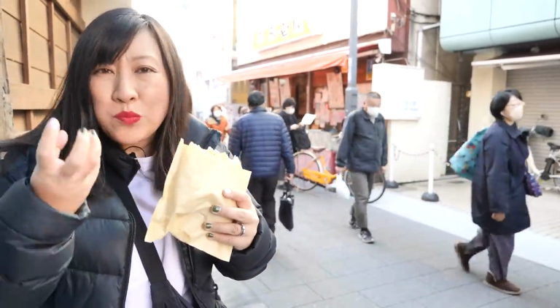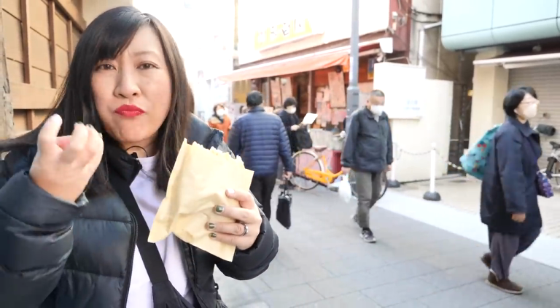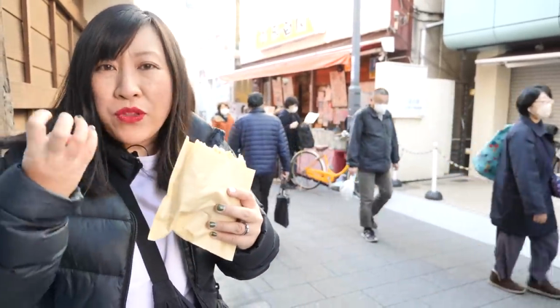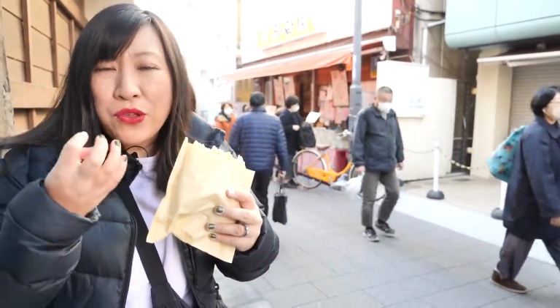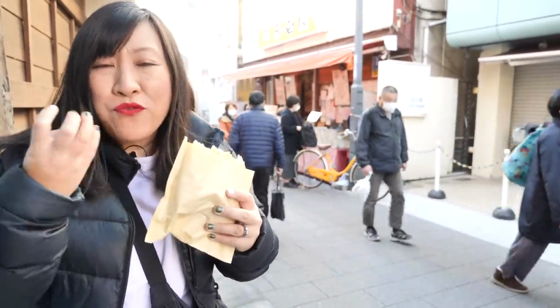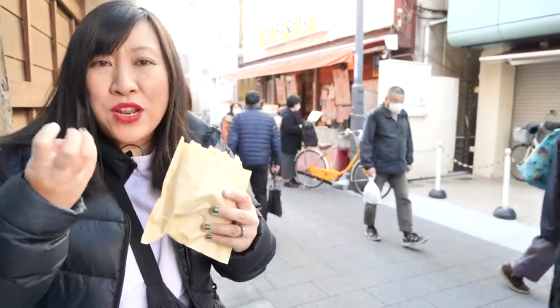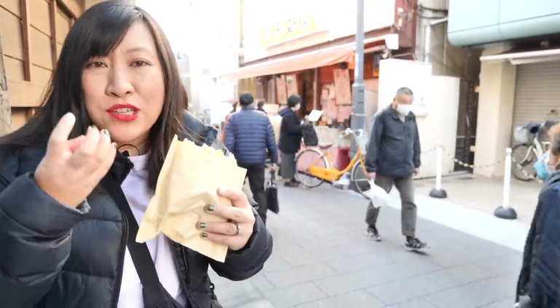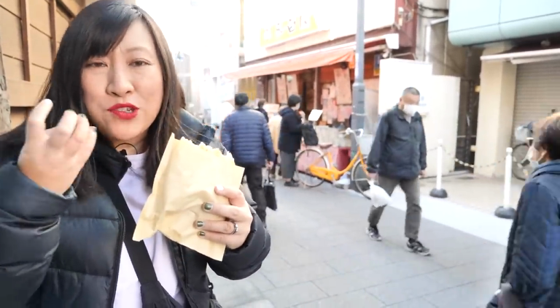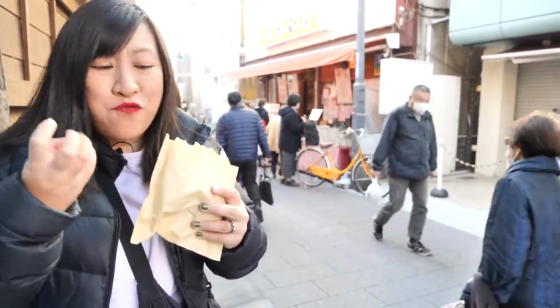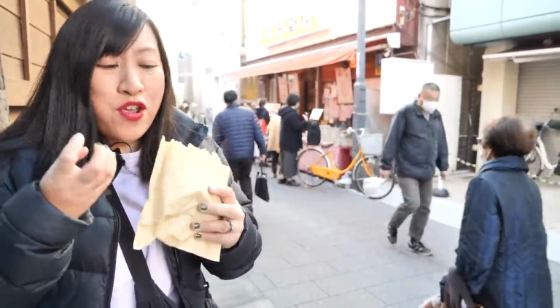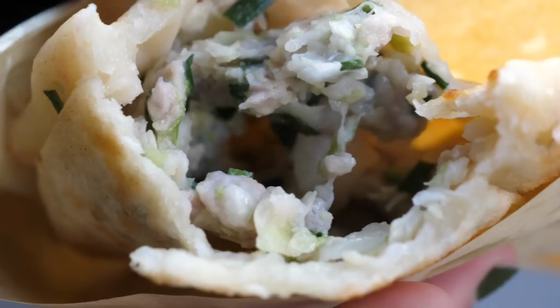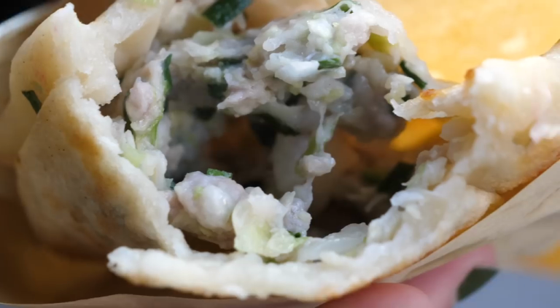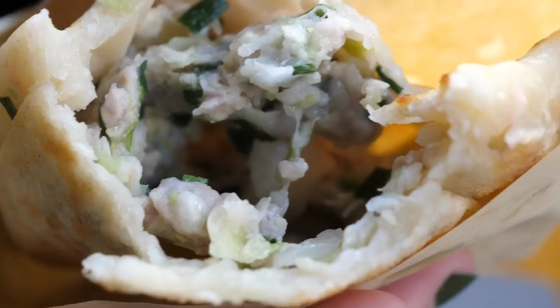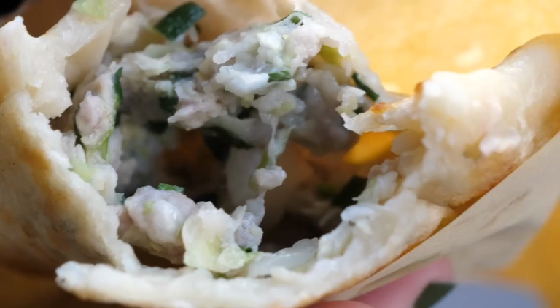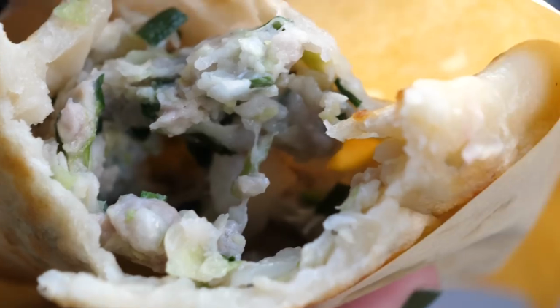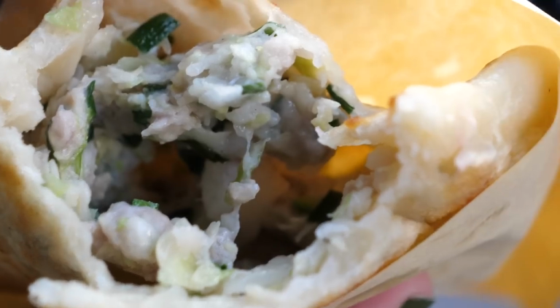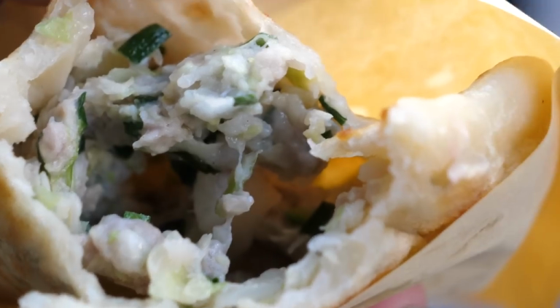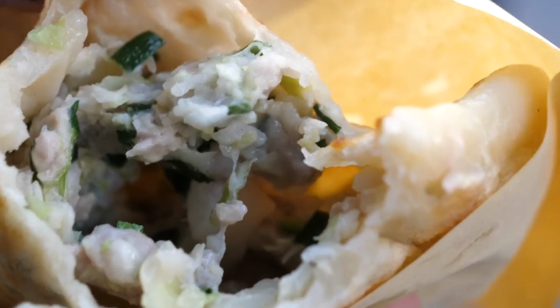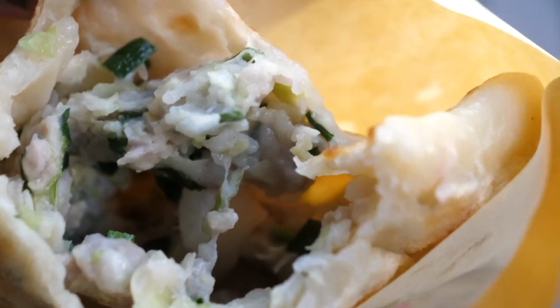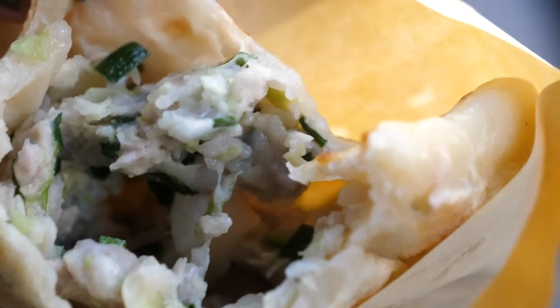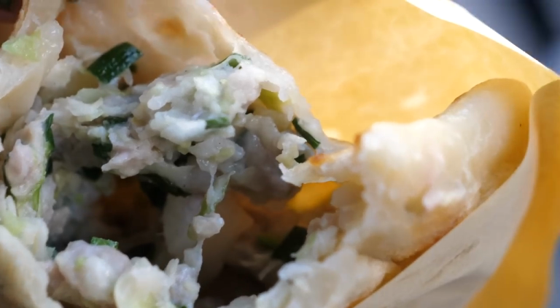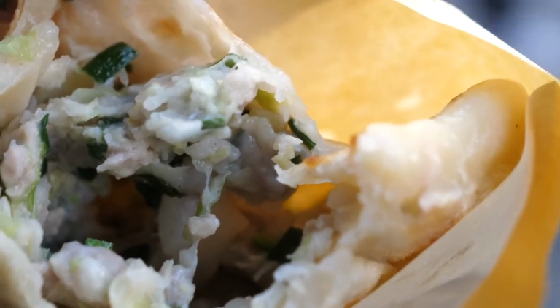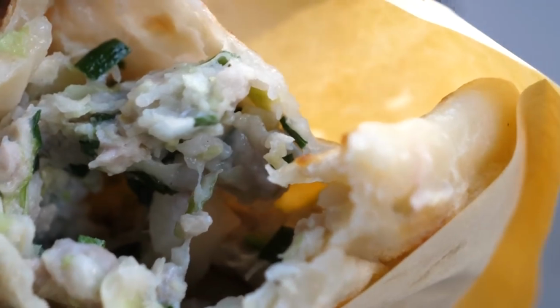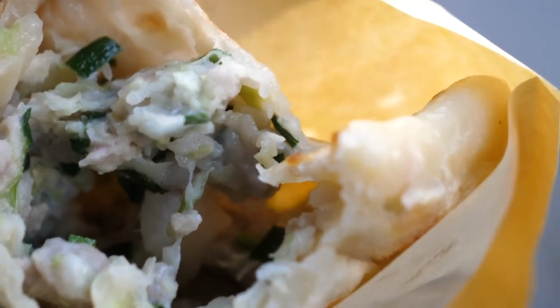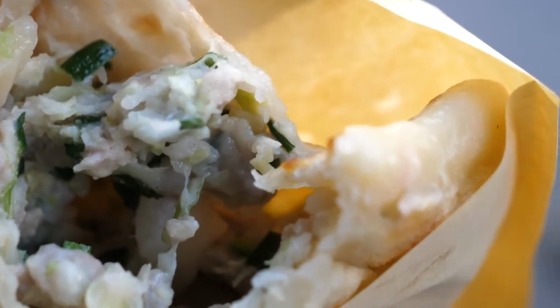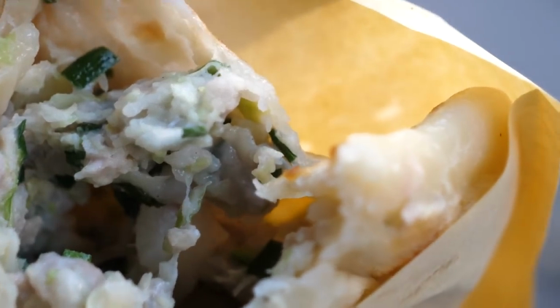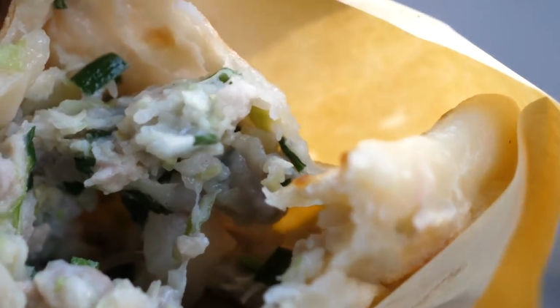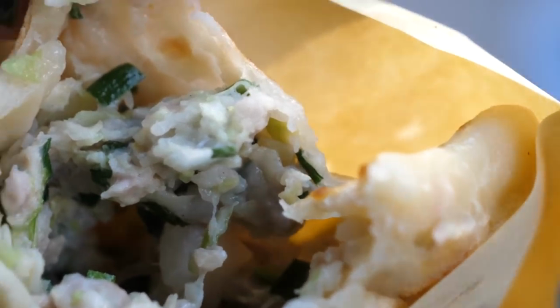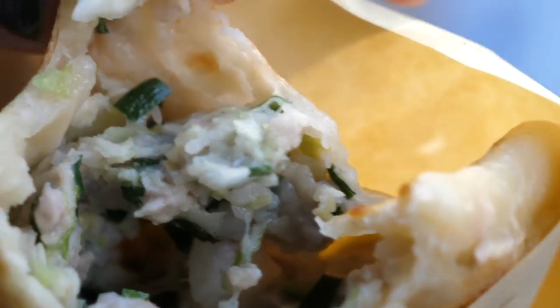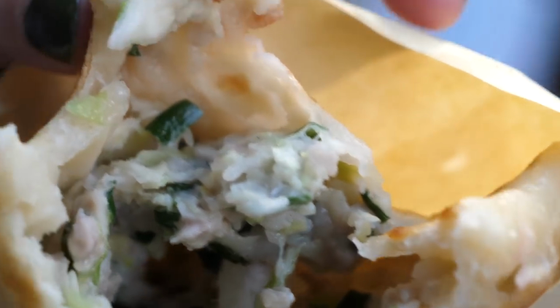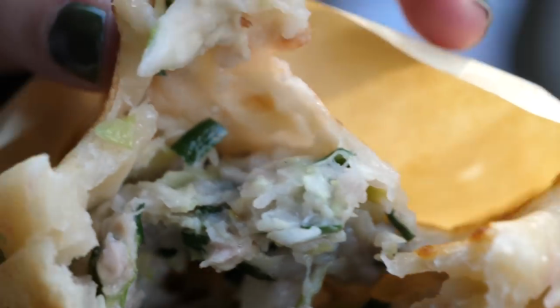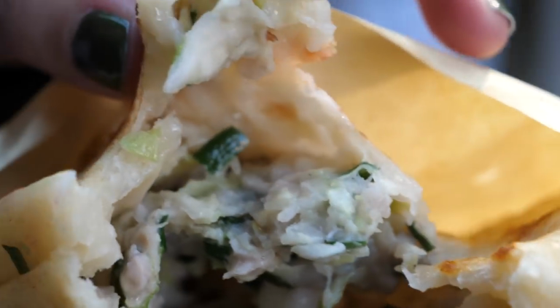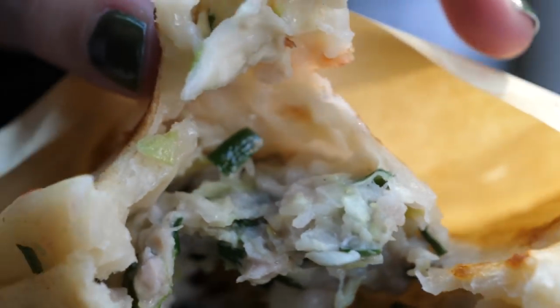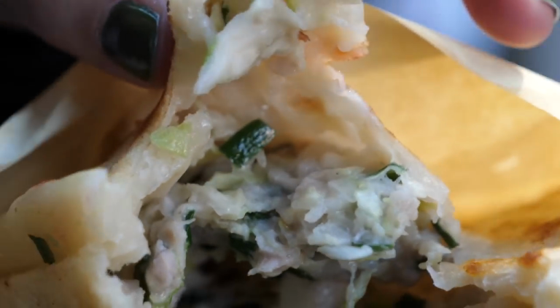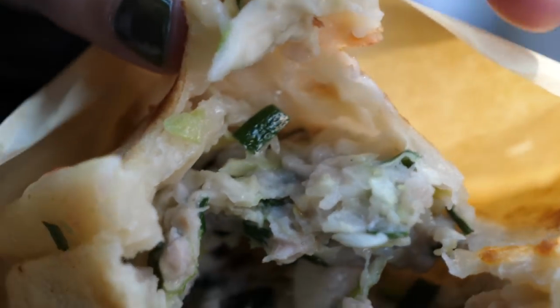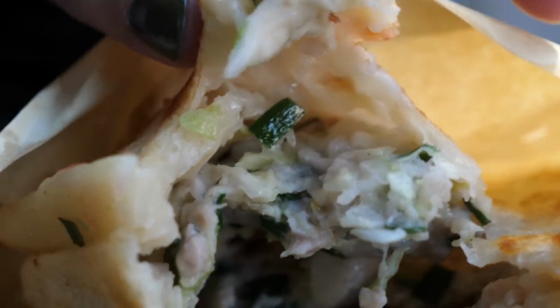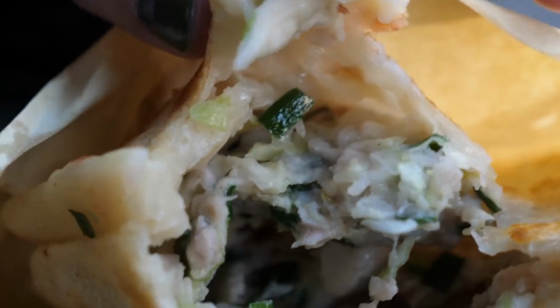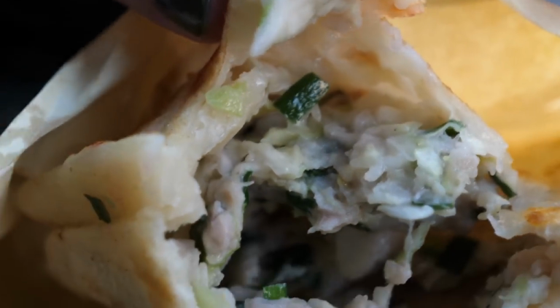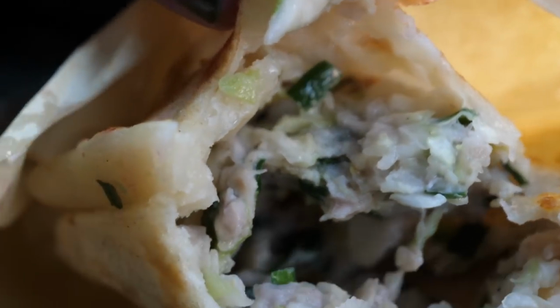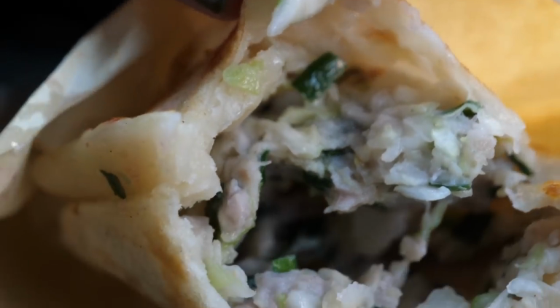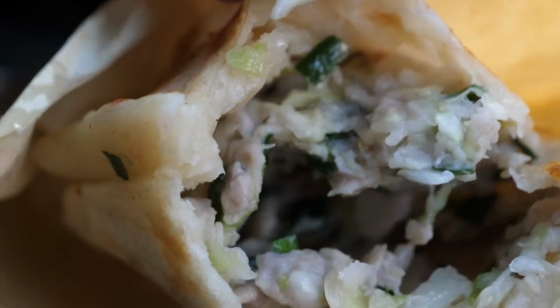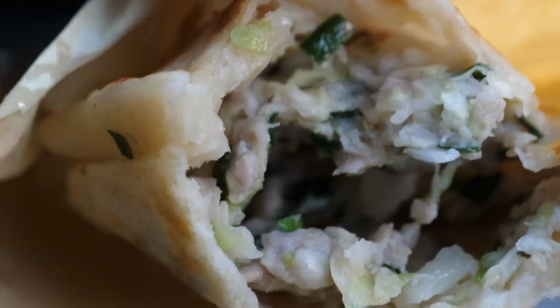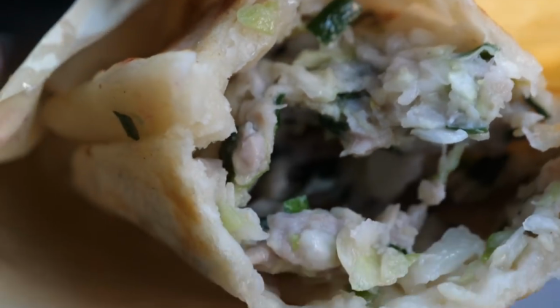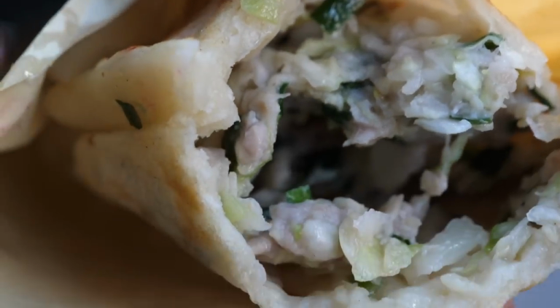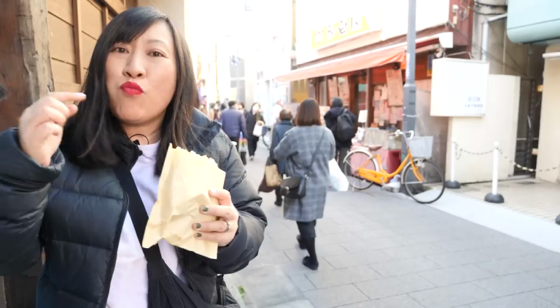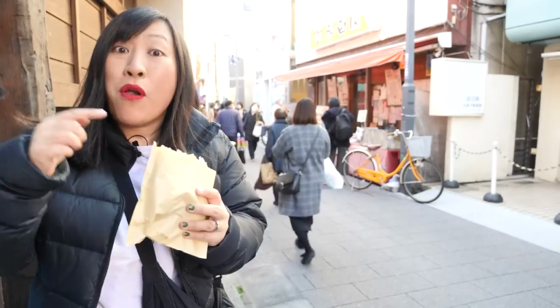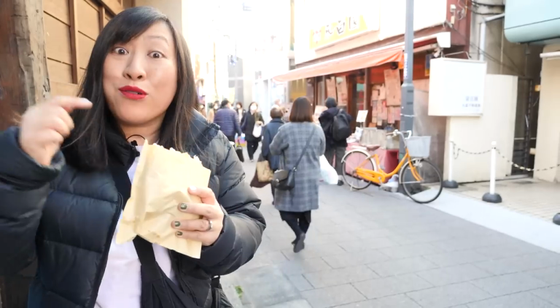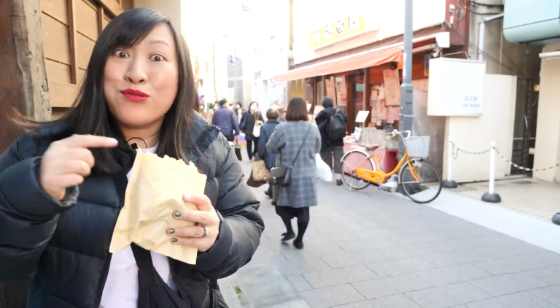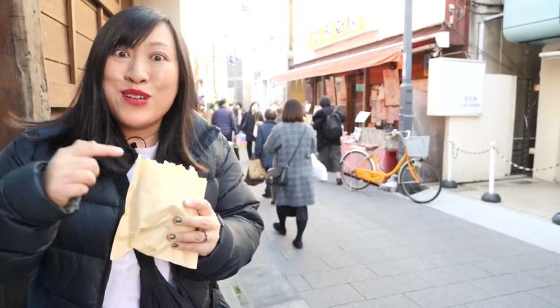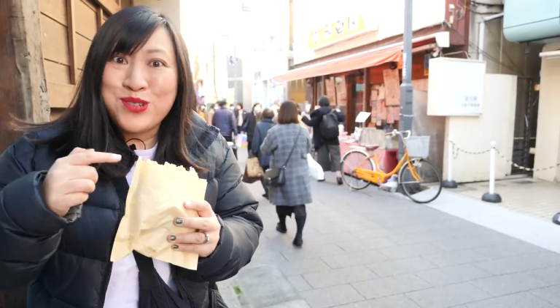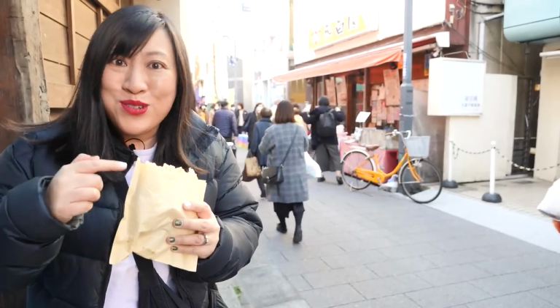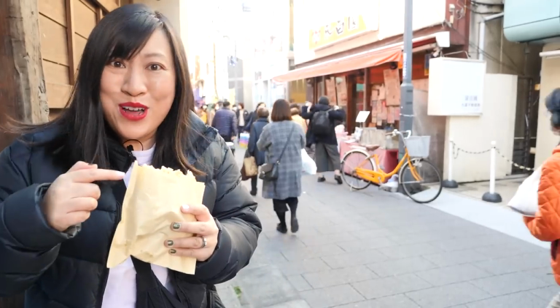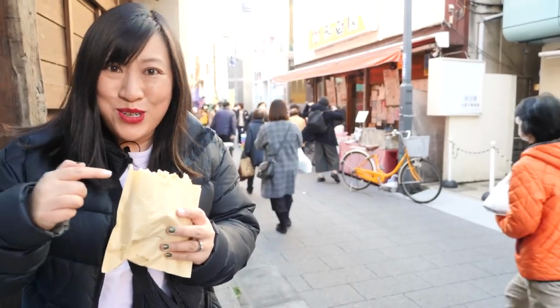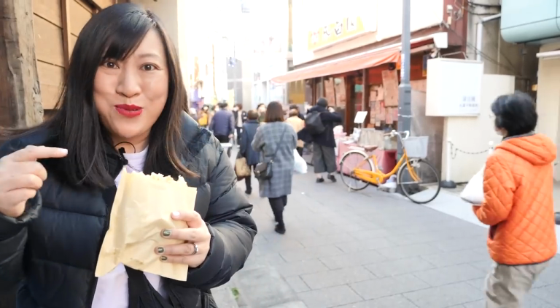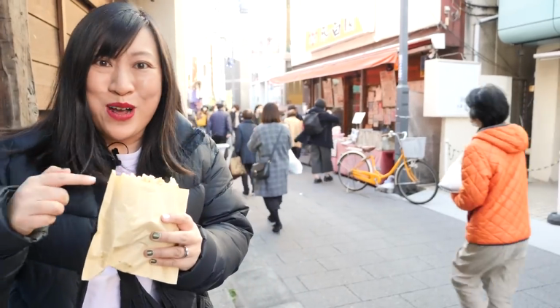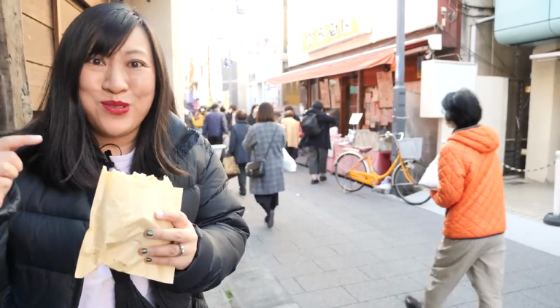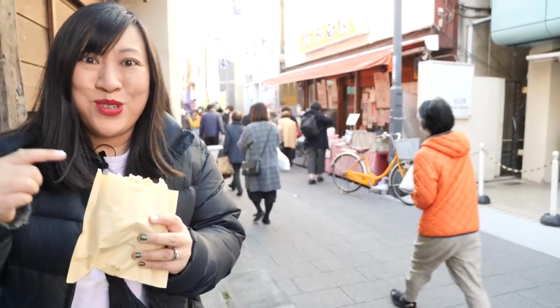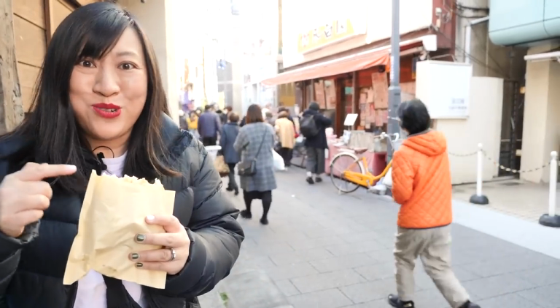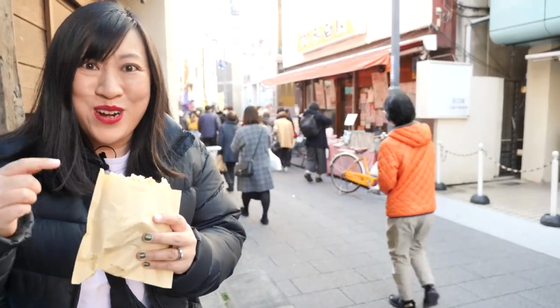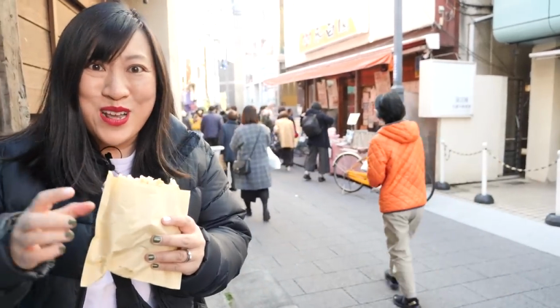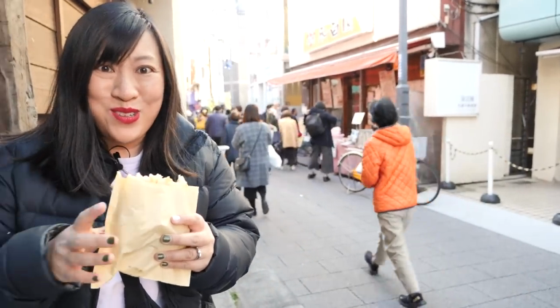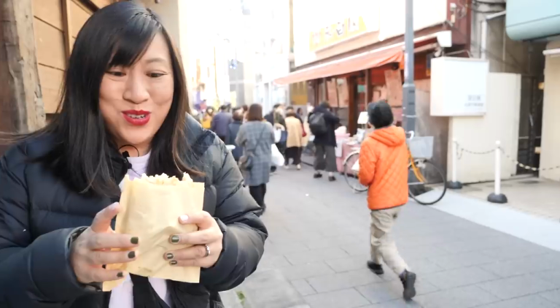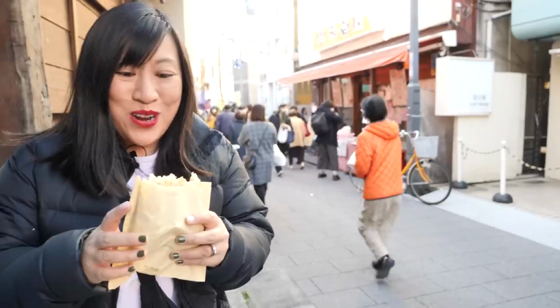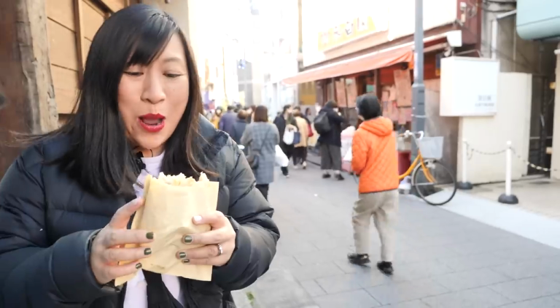The filling is very loosely packed — loads of juiciness and flavor. A great start to our street eats today.